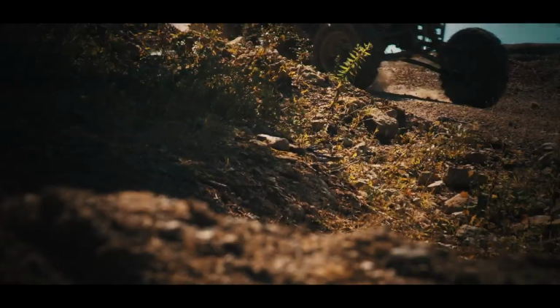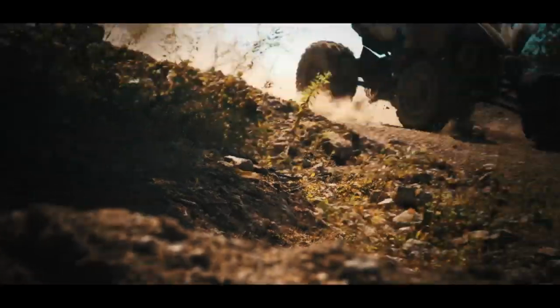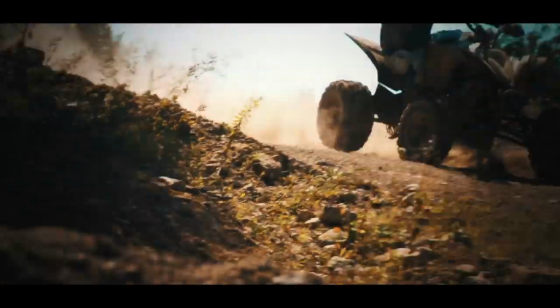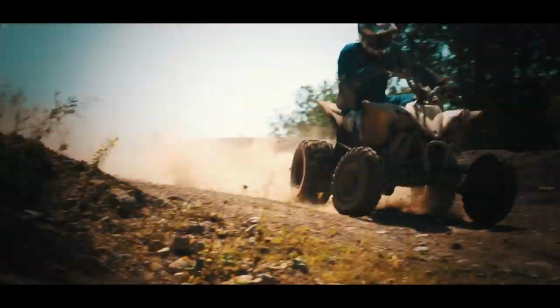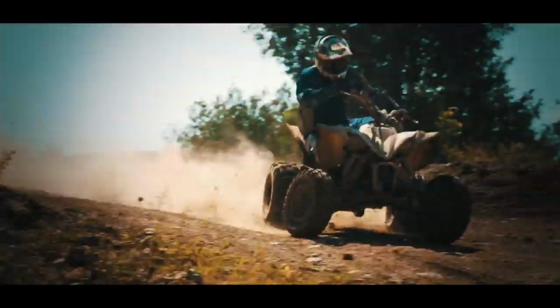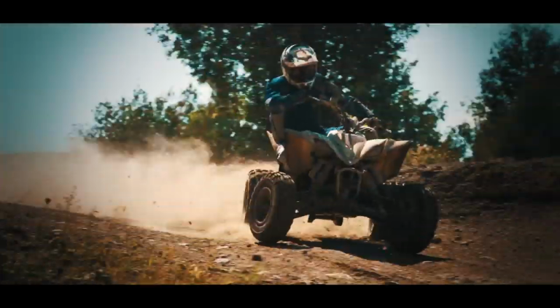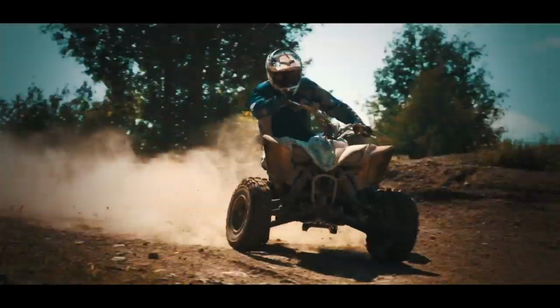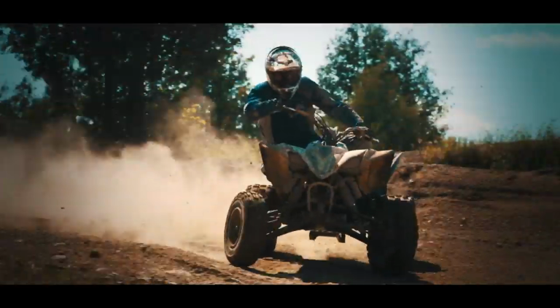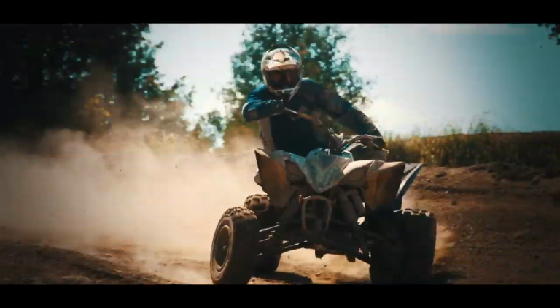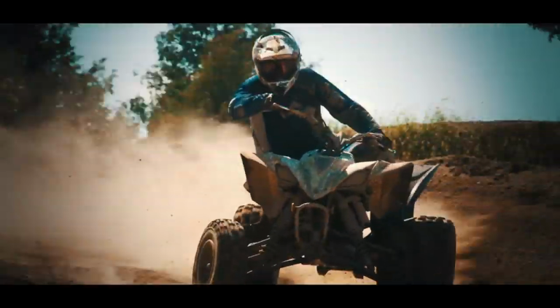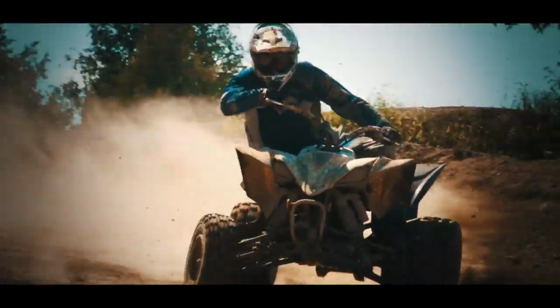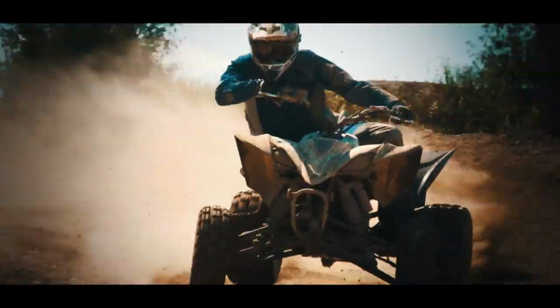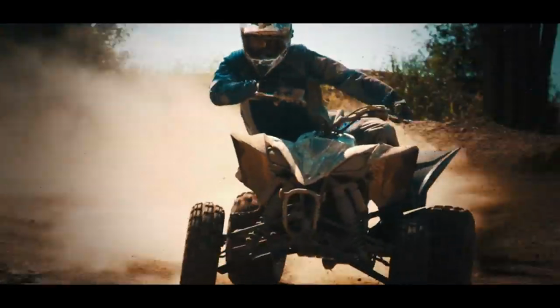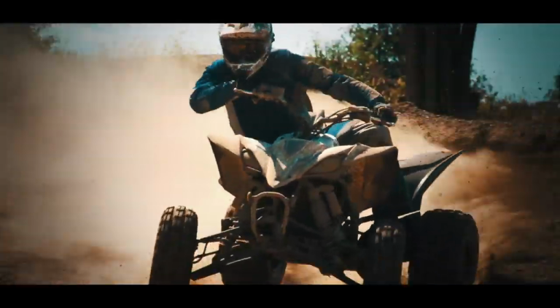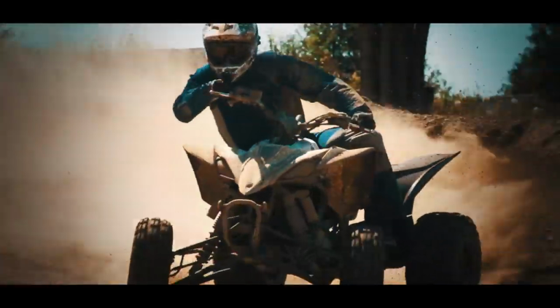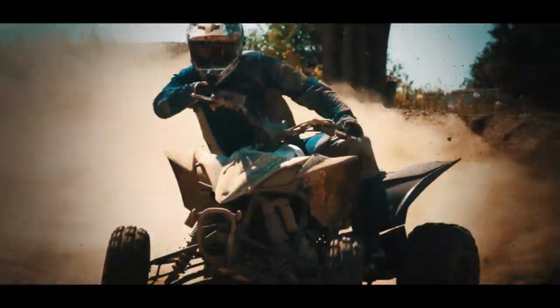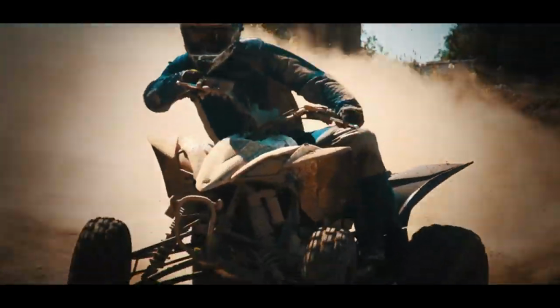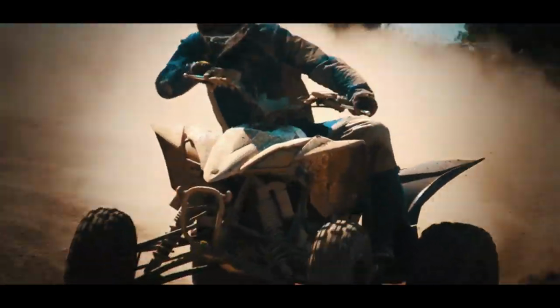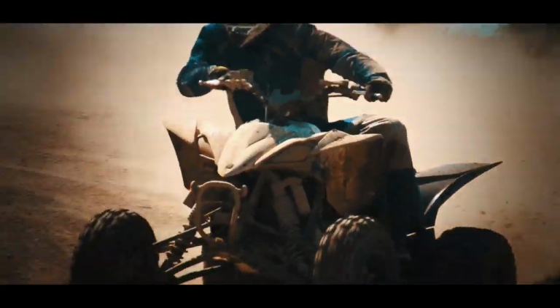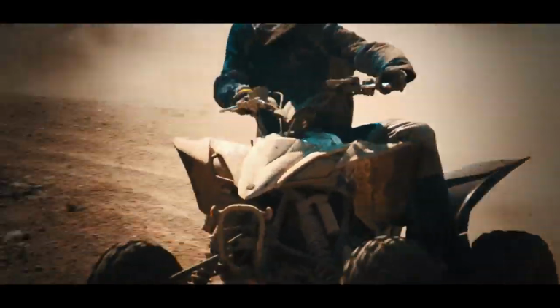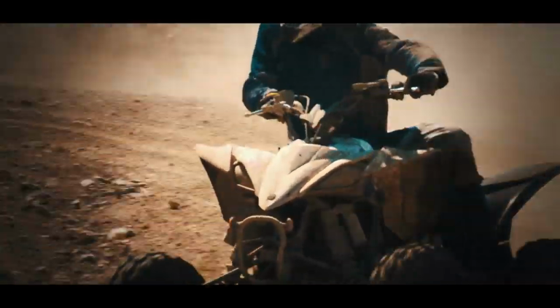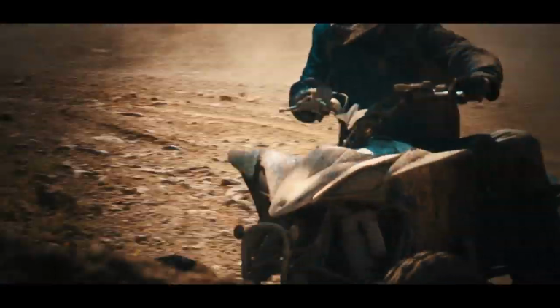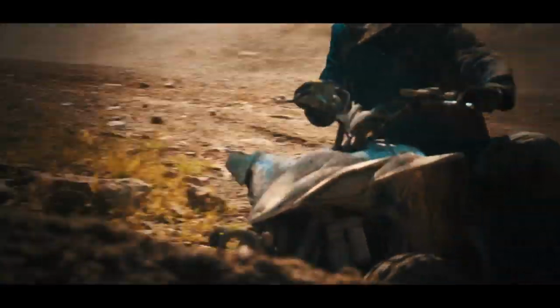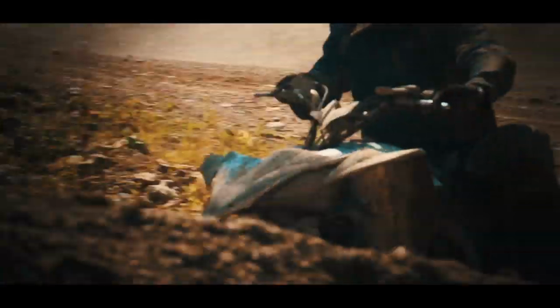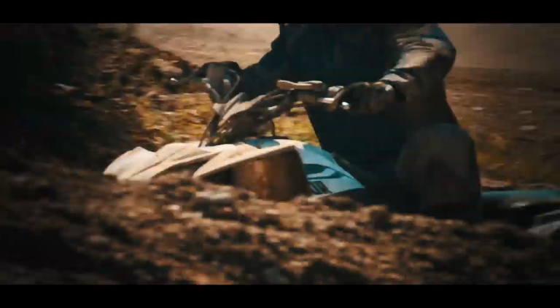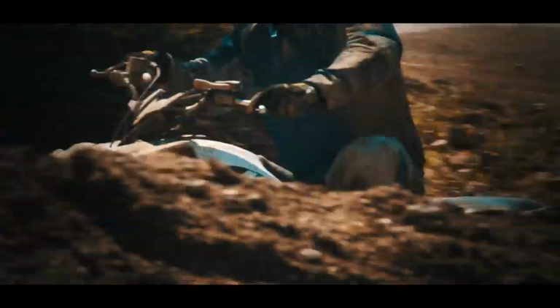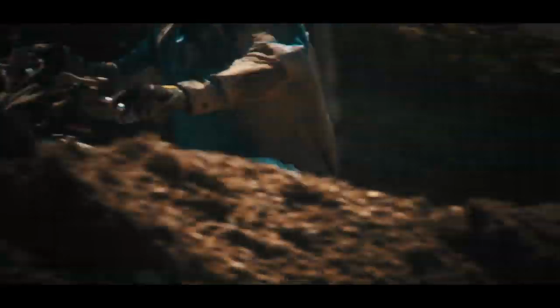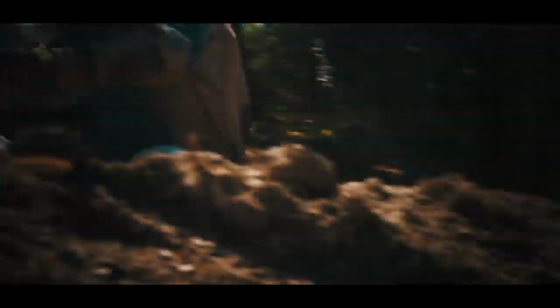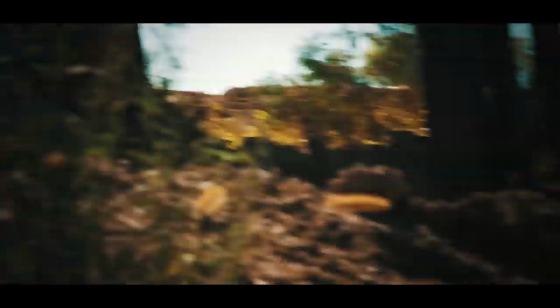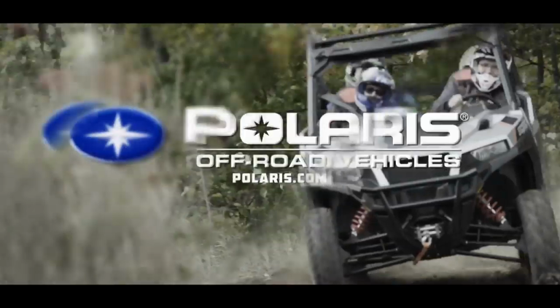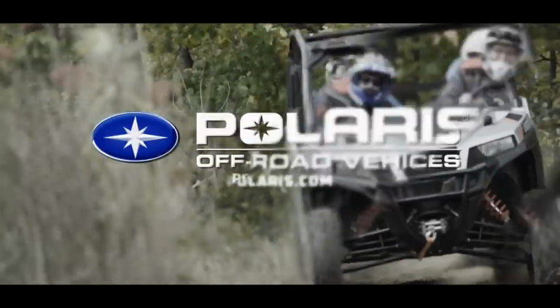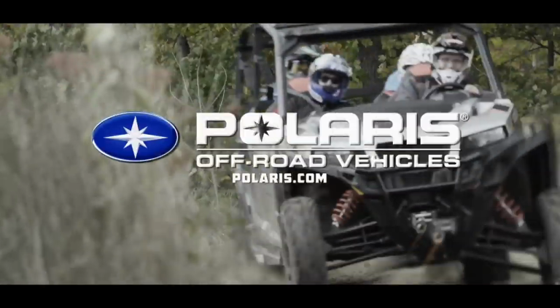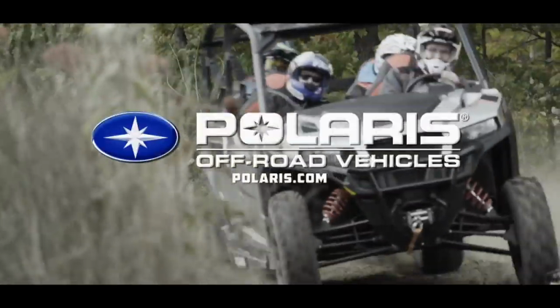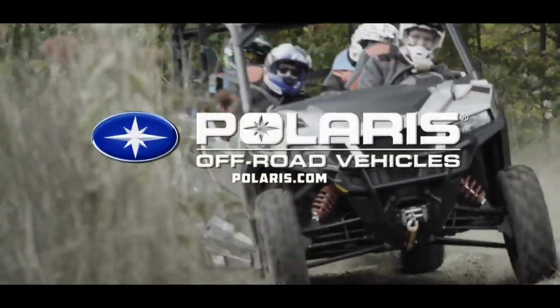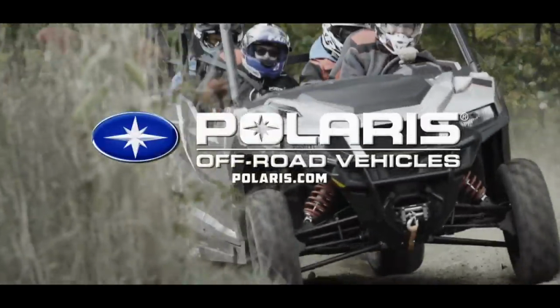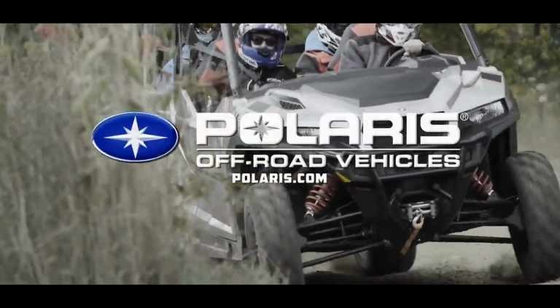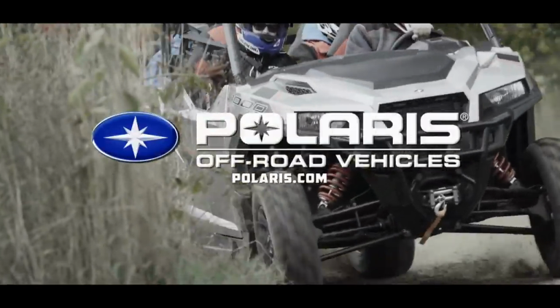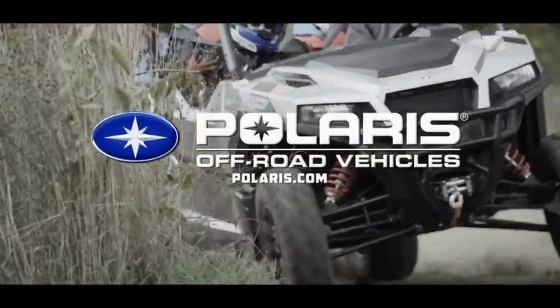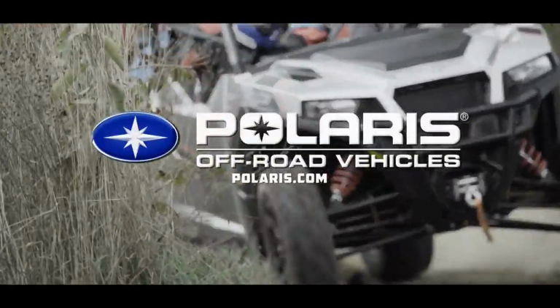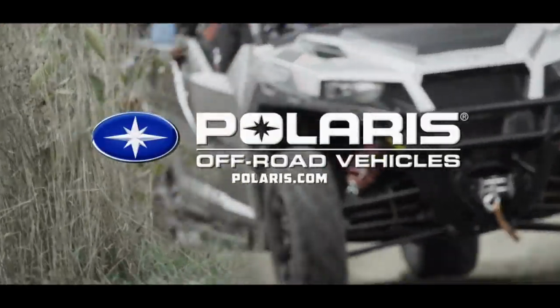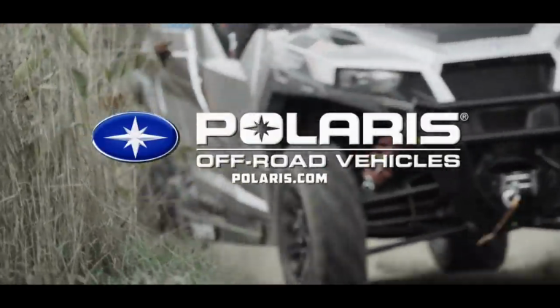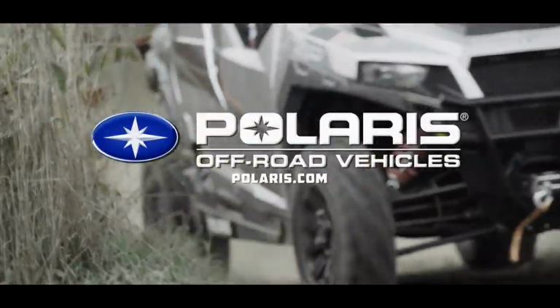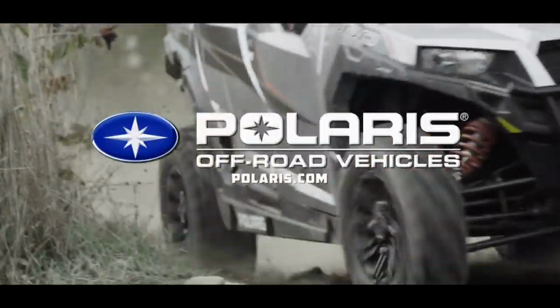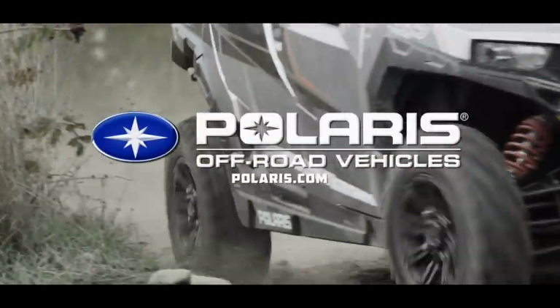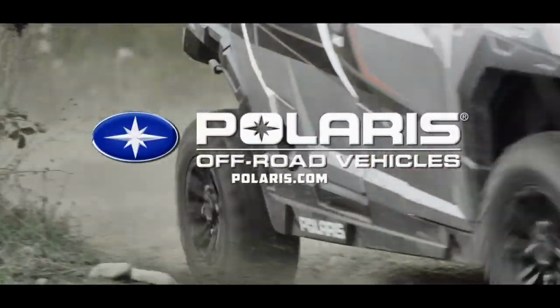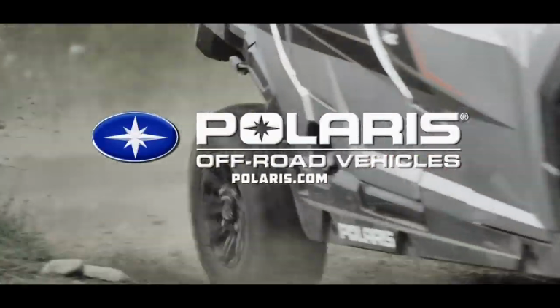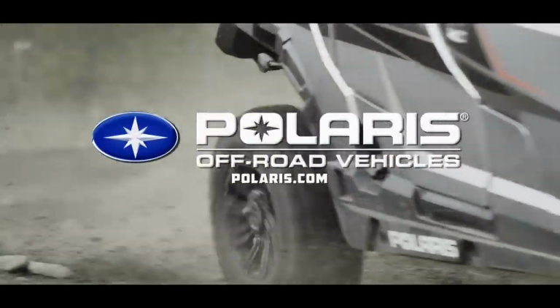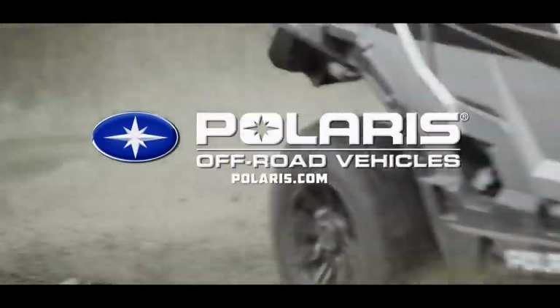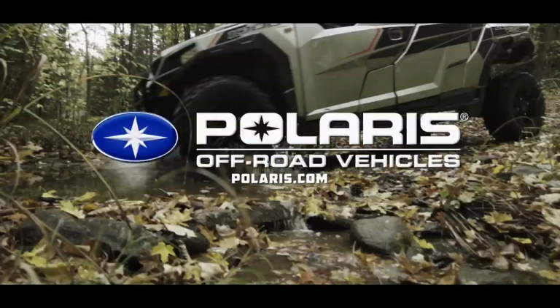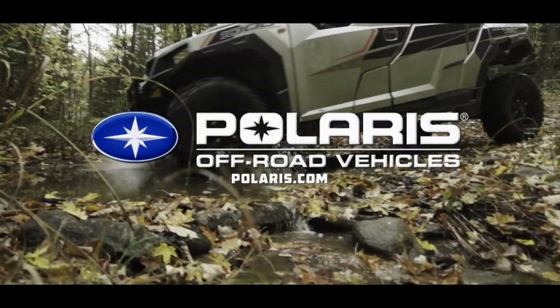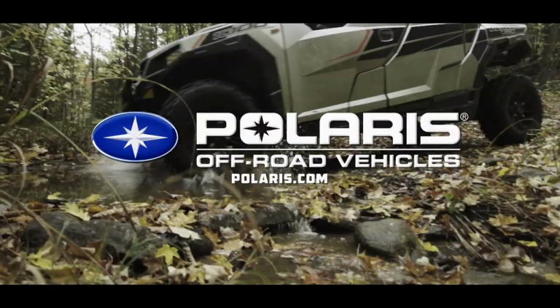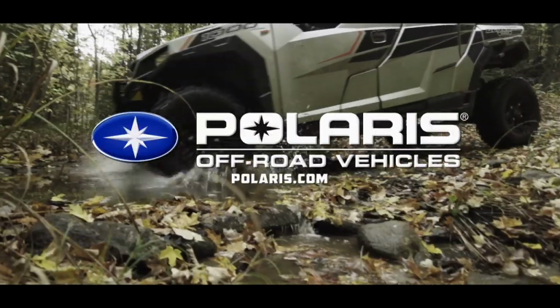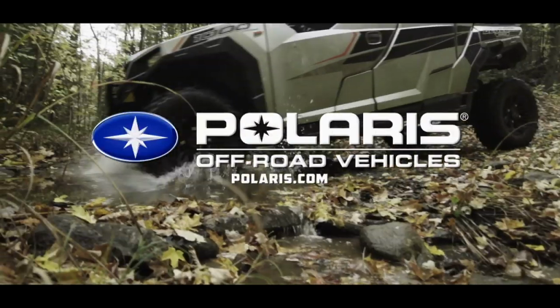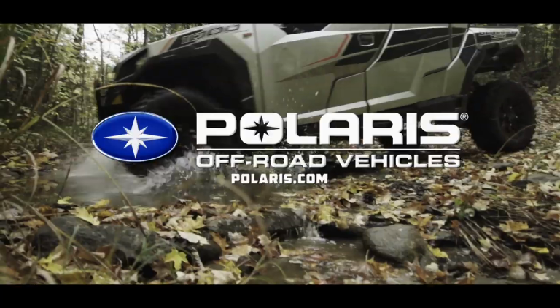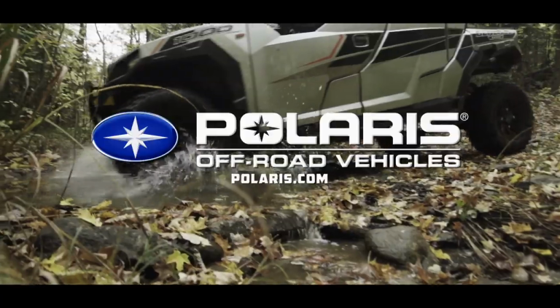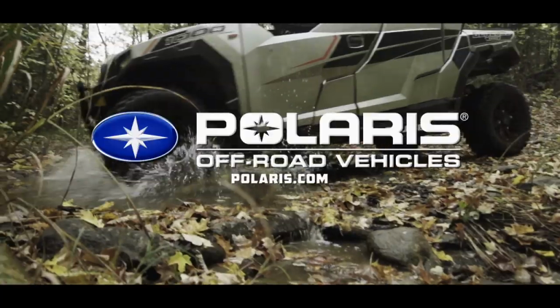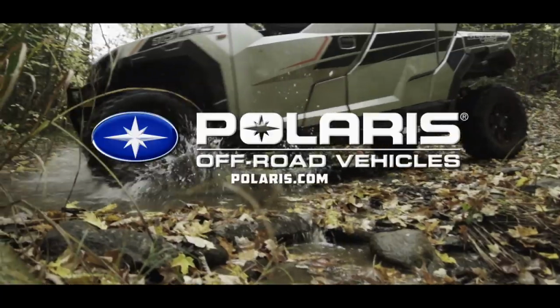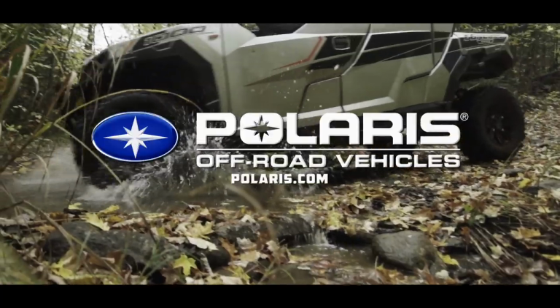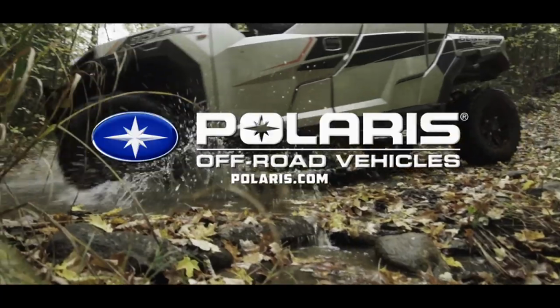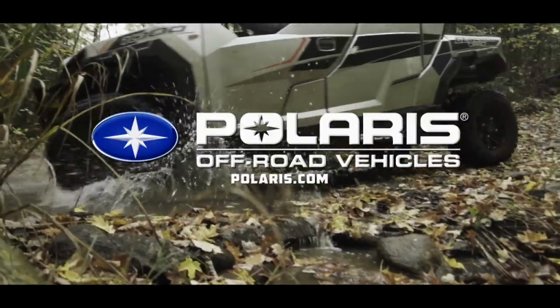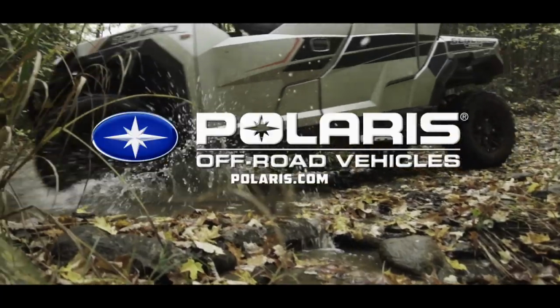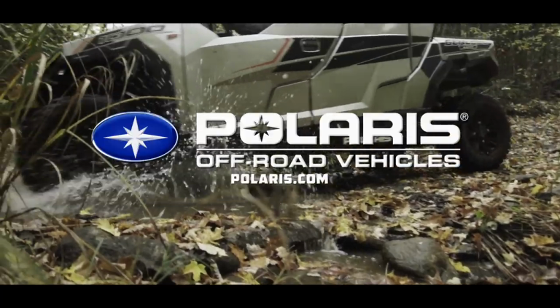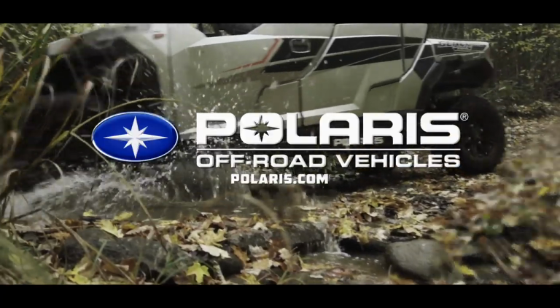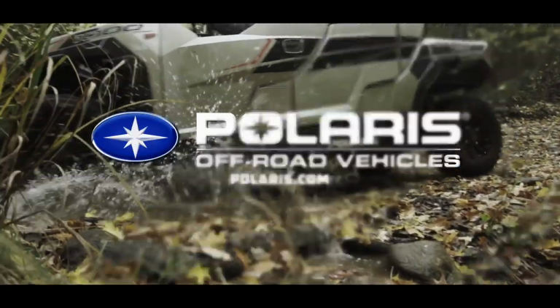Dirt Trax Television has been sponsored by Polaris, the world leader in off-road innovation.